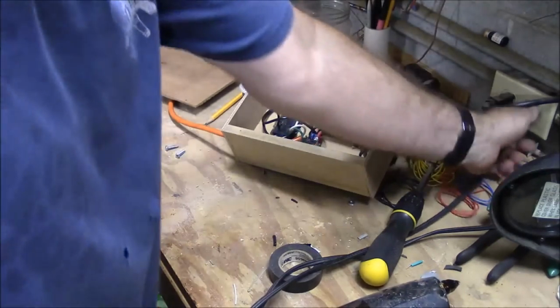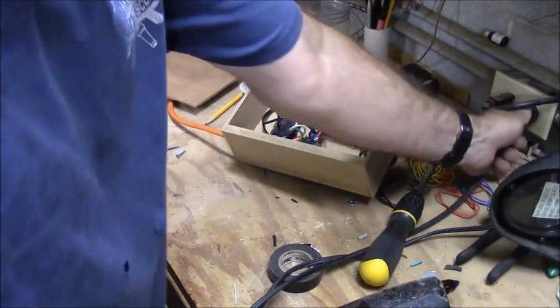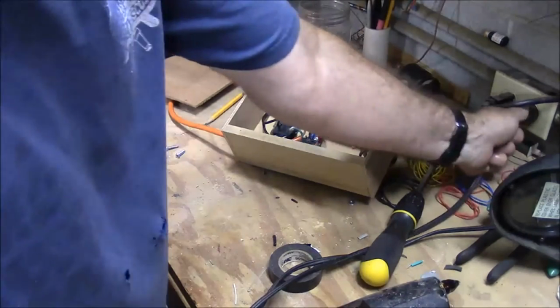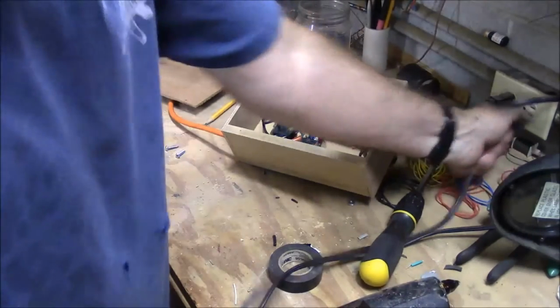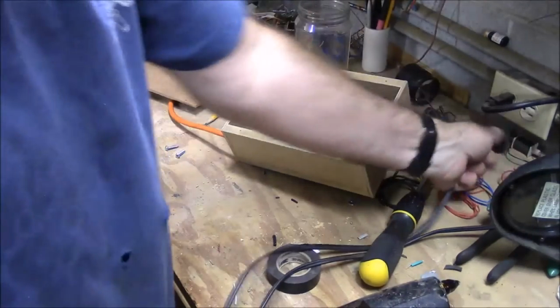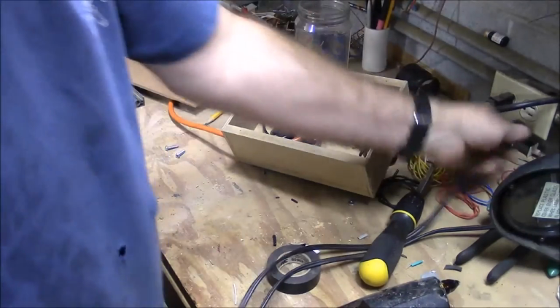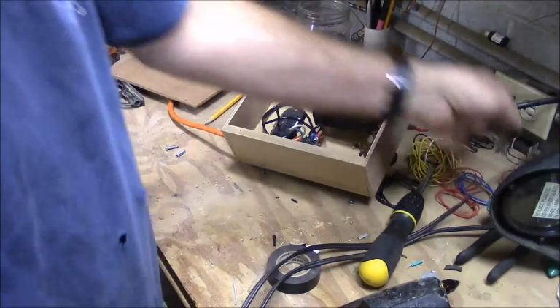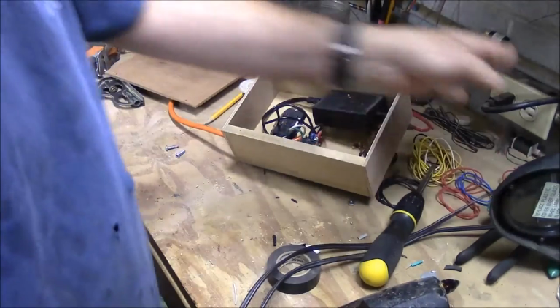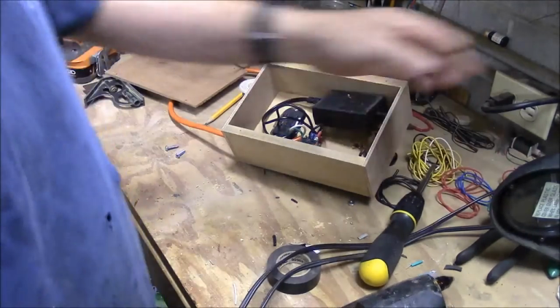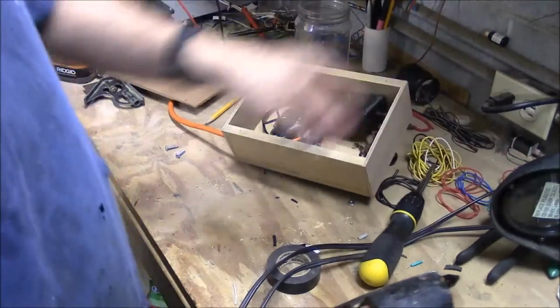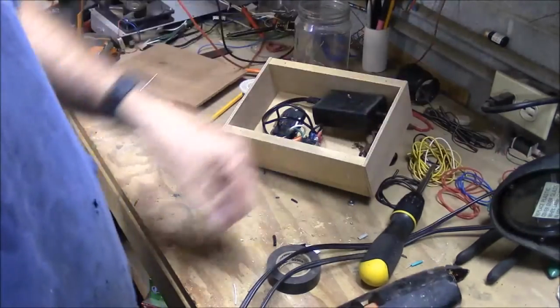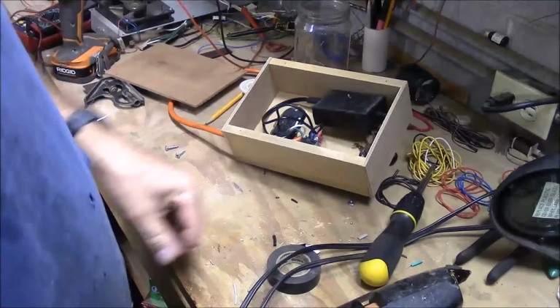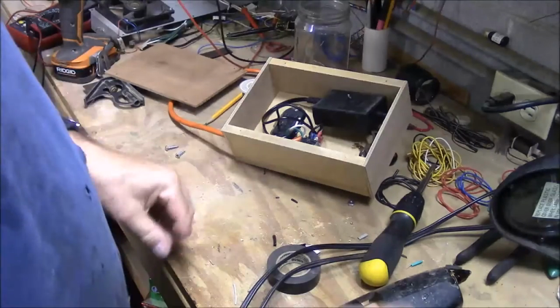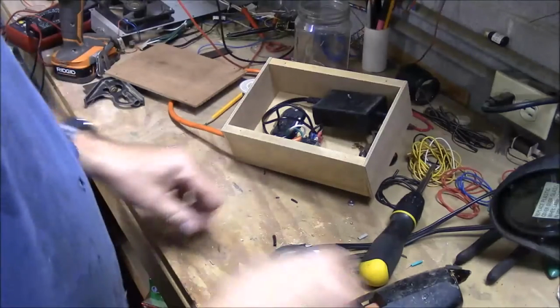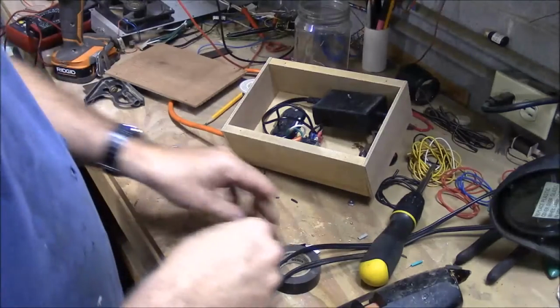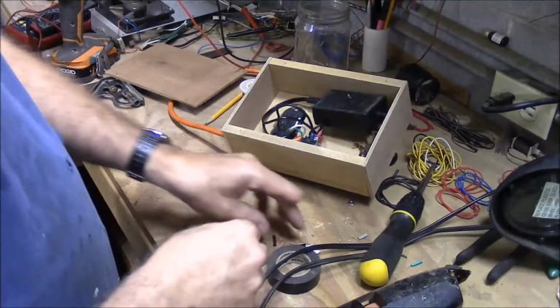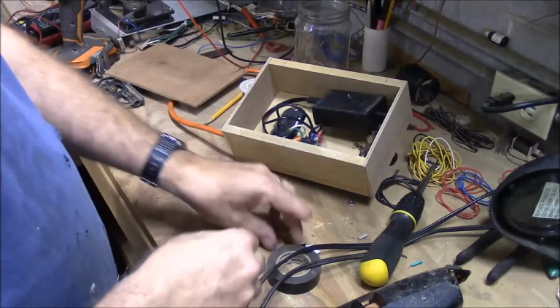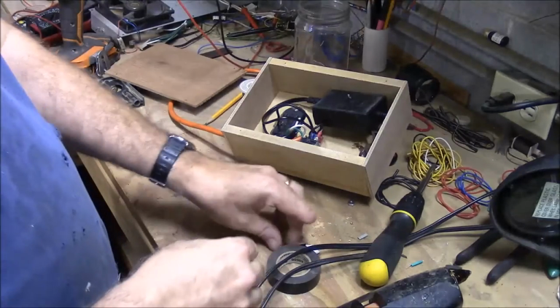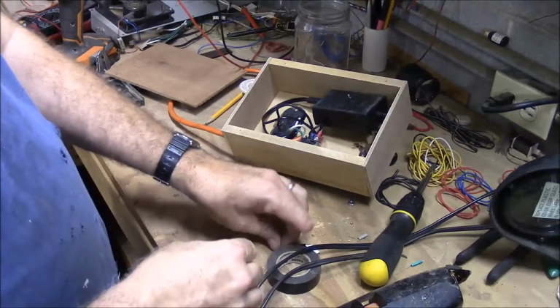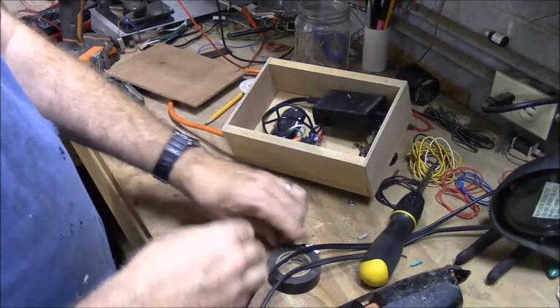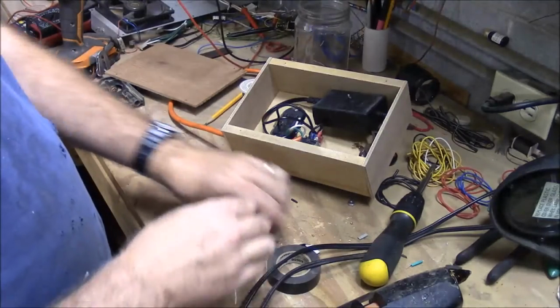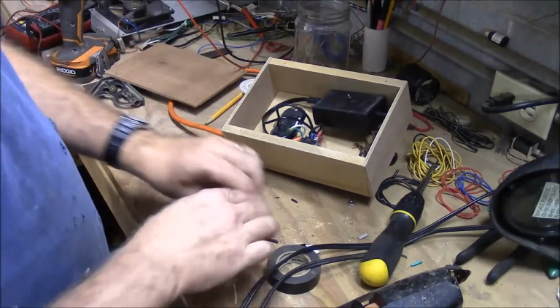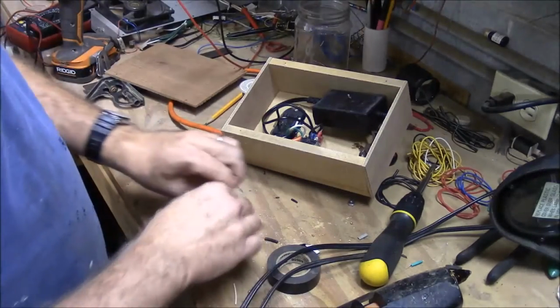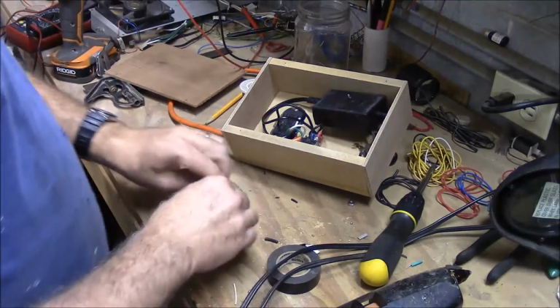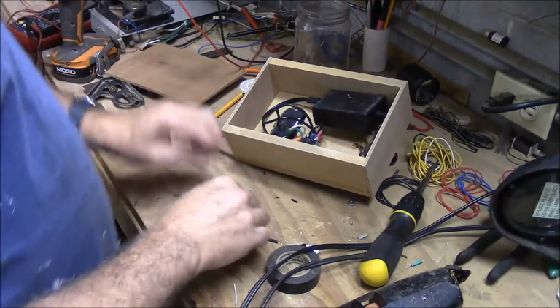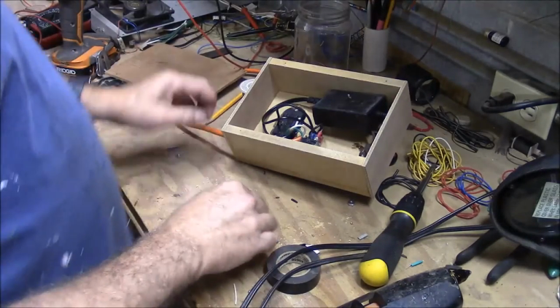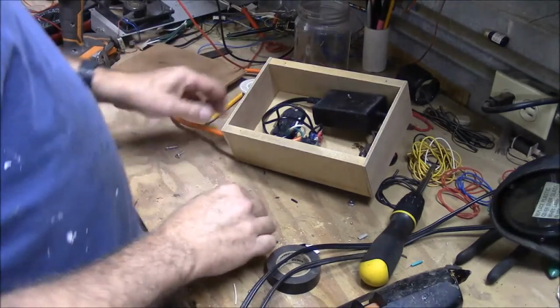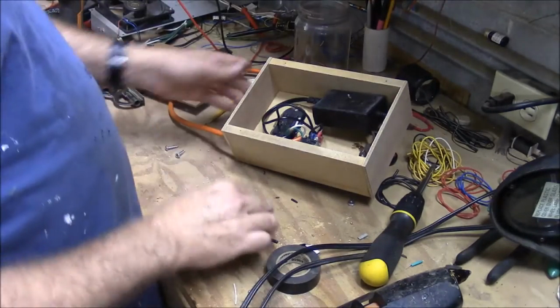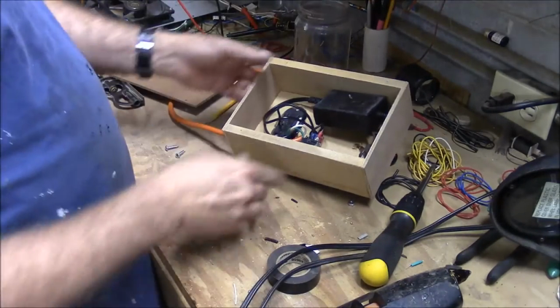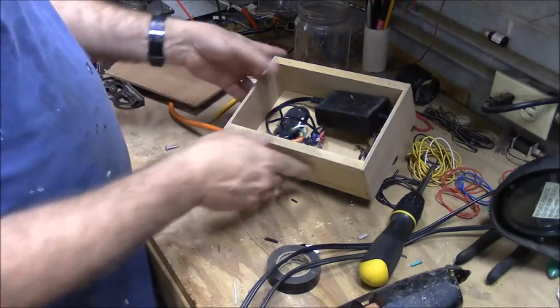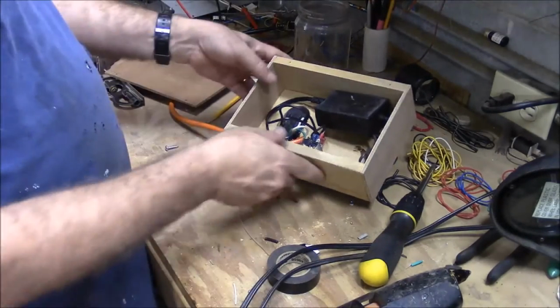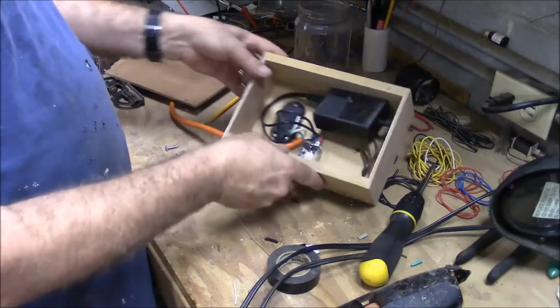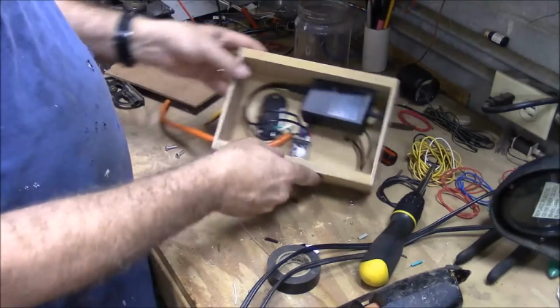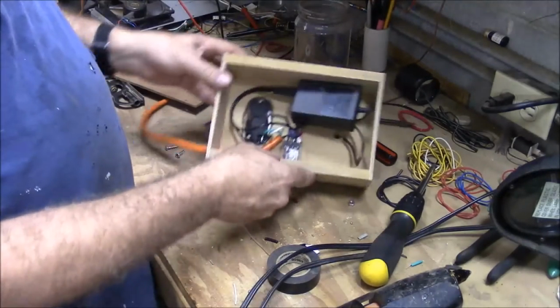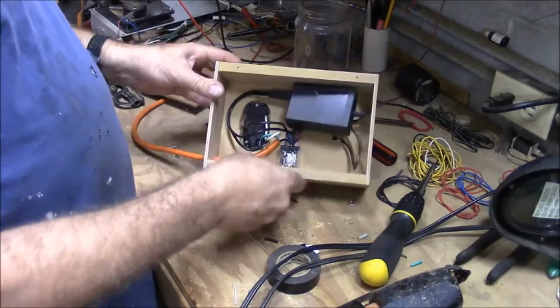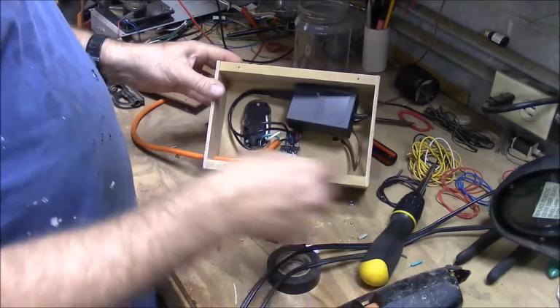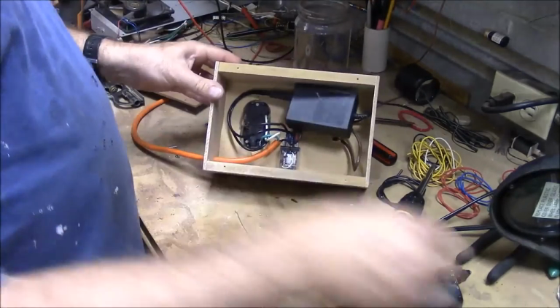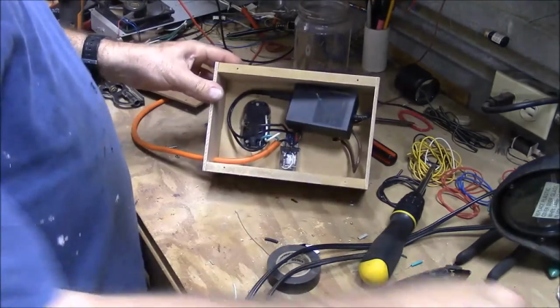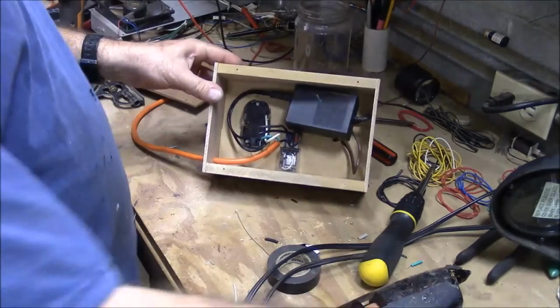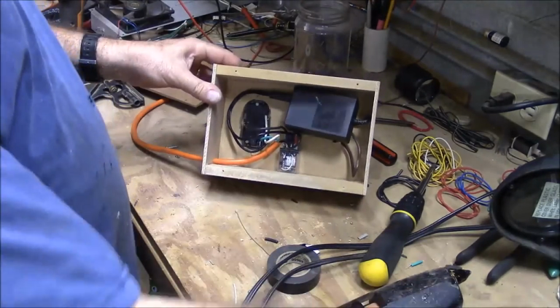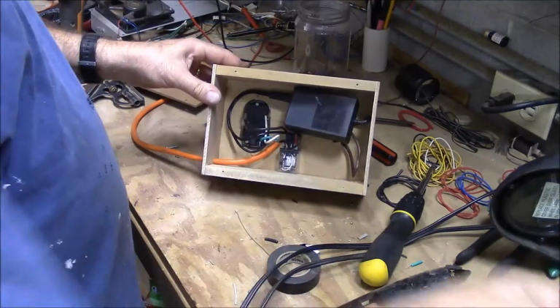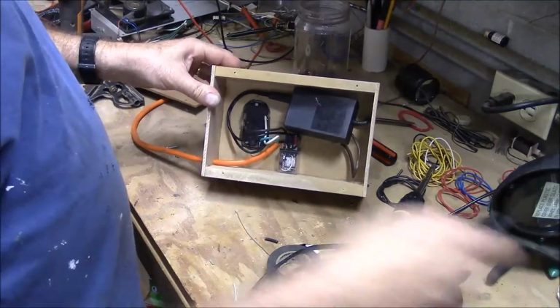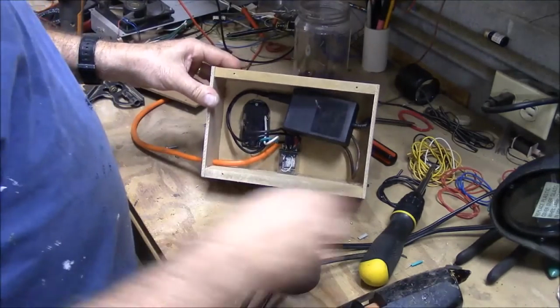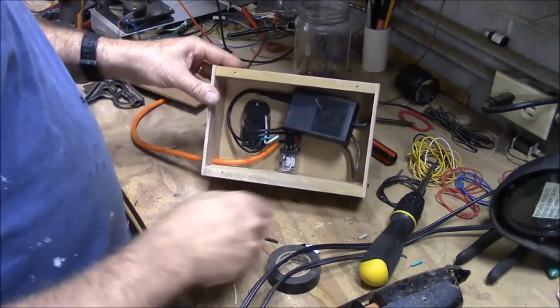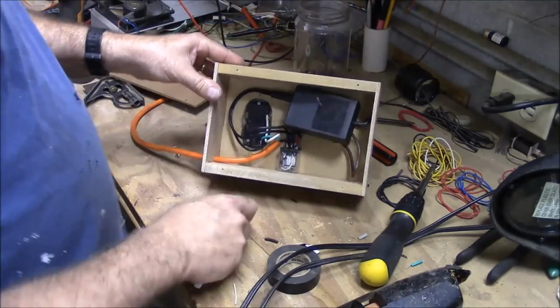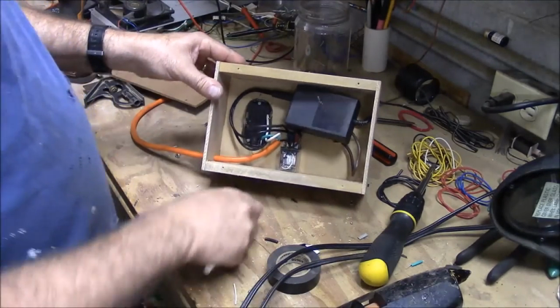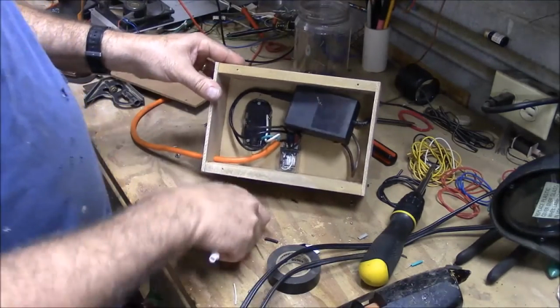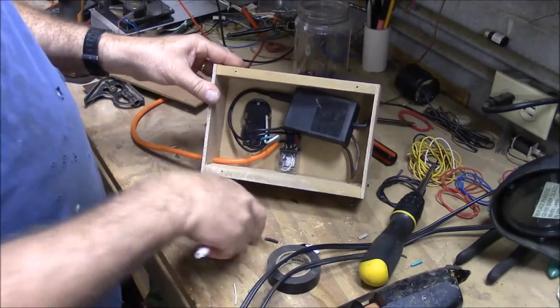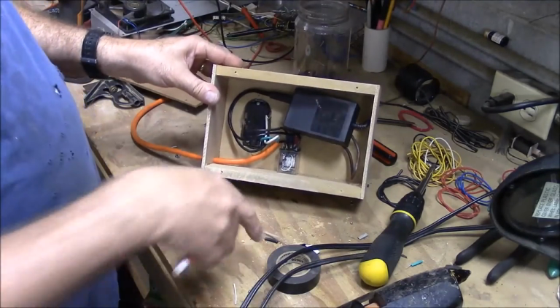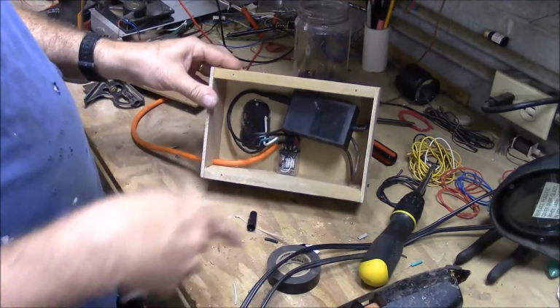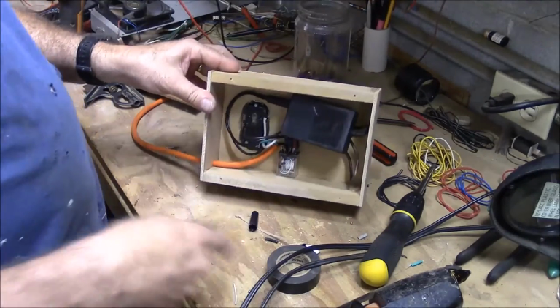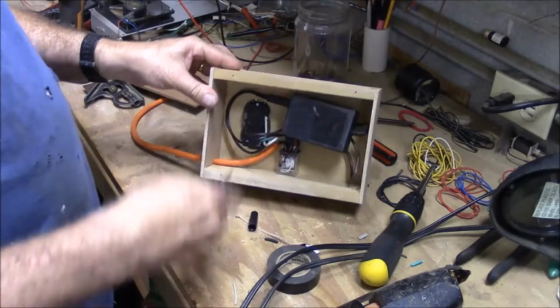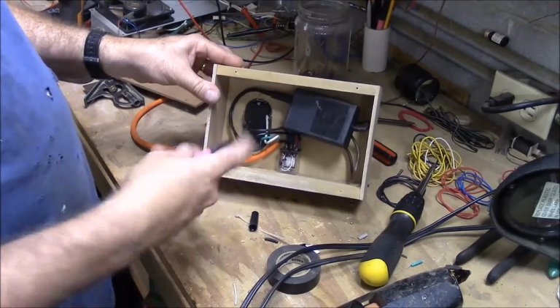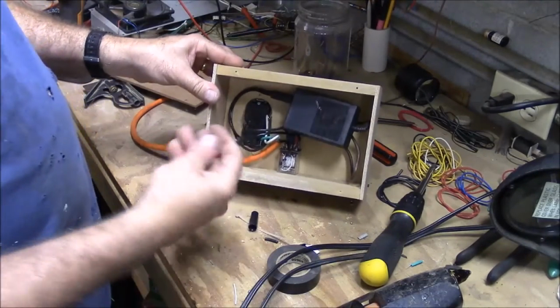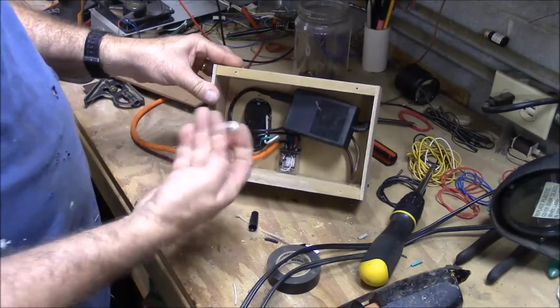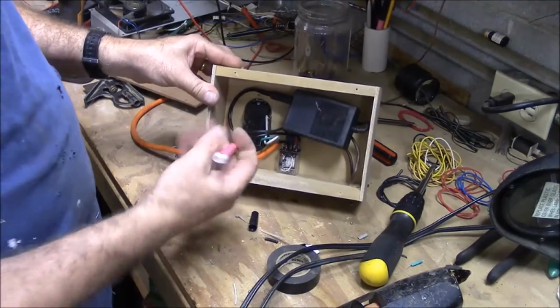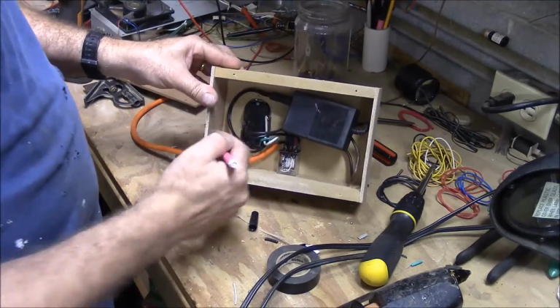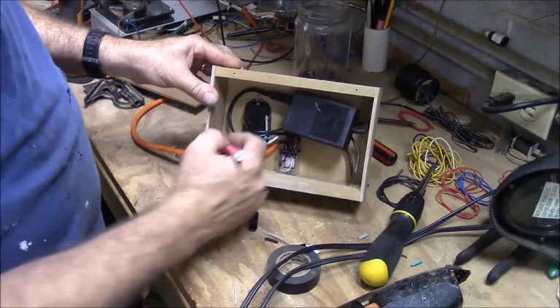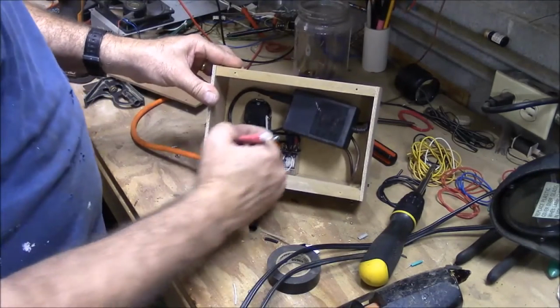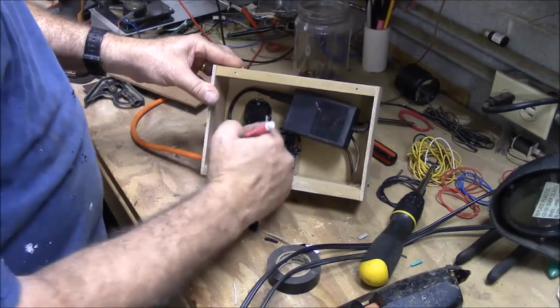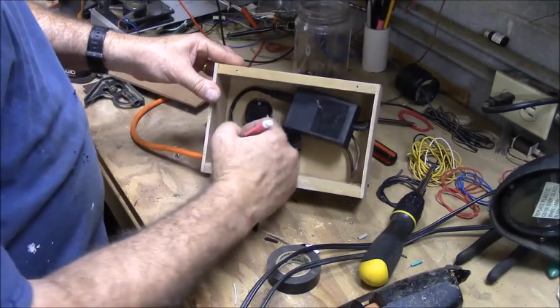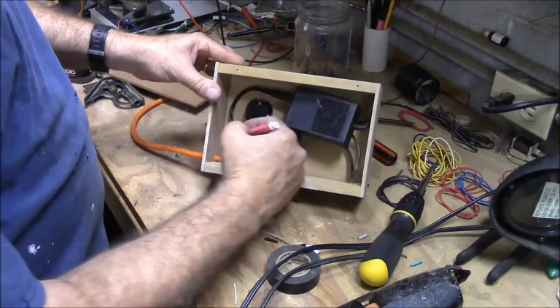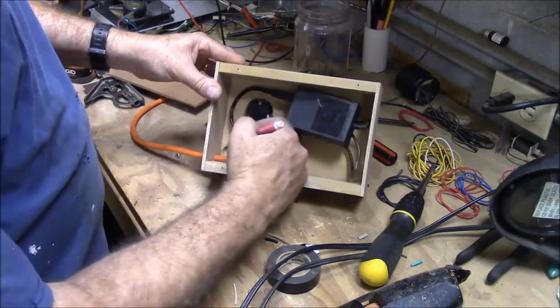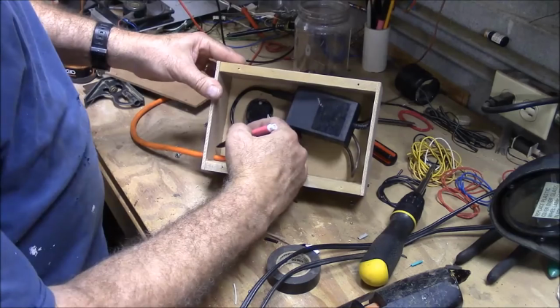I don't need more hot glue. Now the next thing I'm going to do is put my wire tie on this.